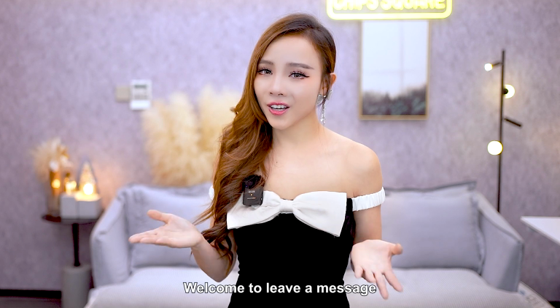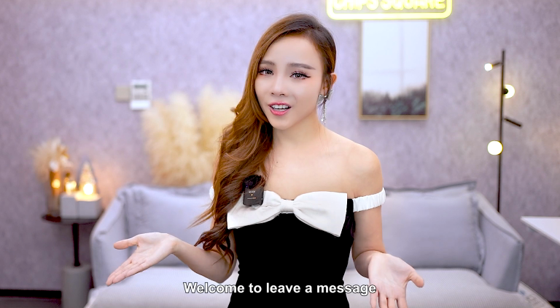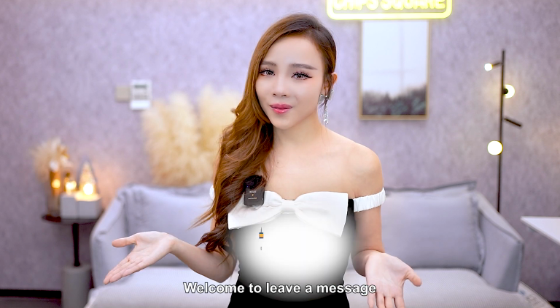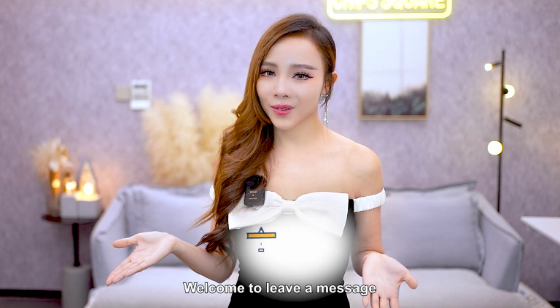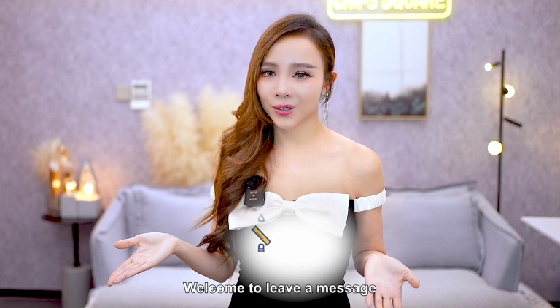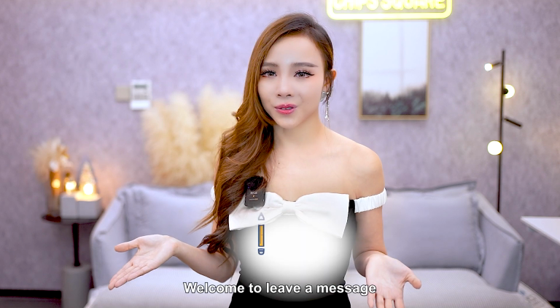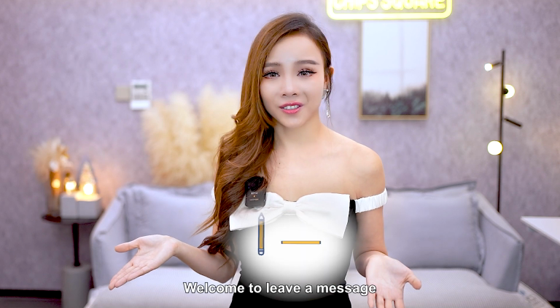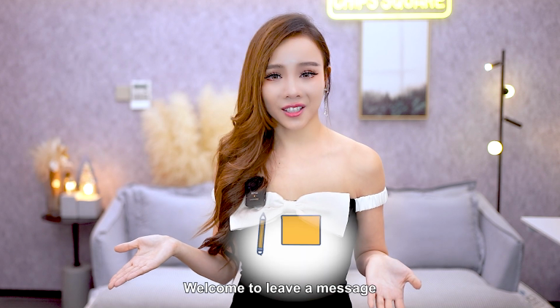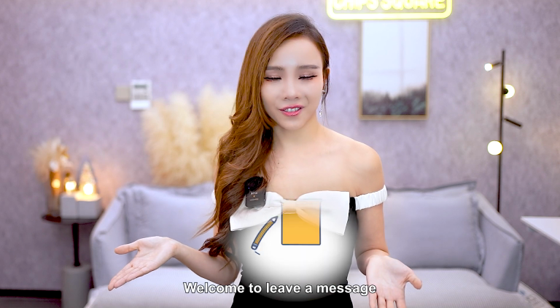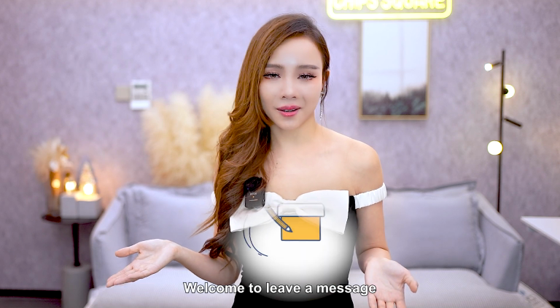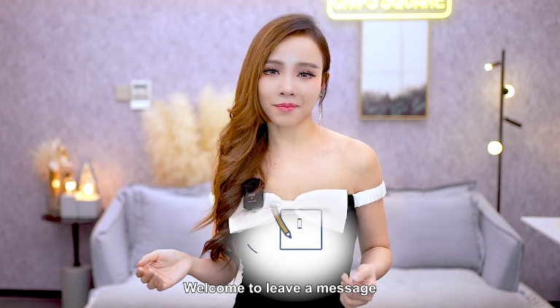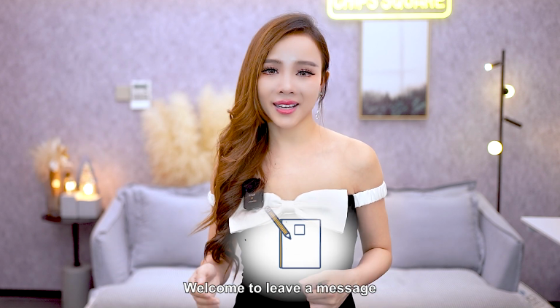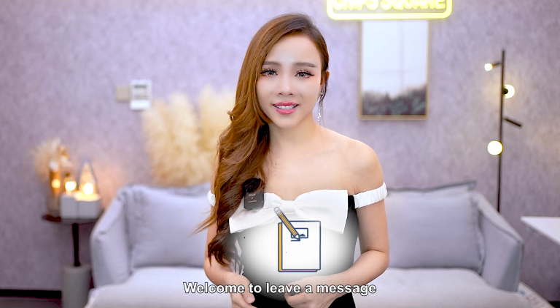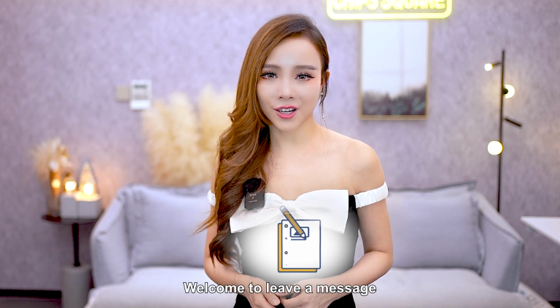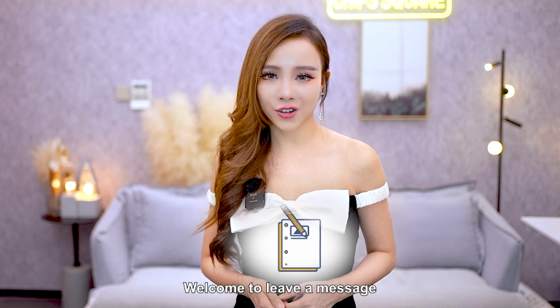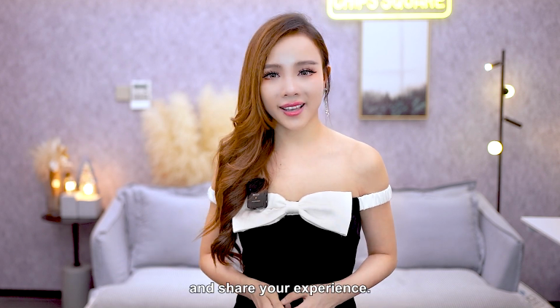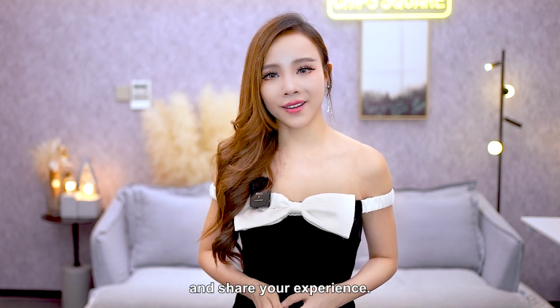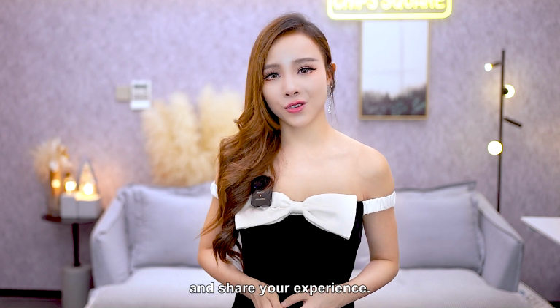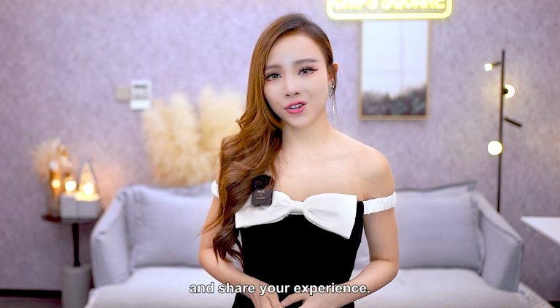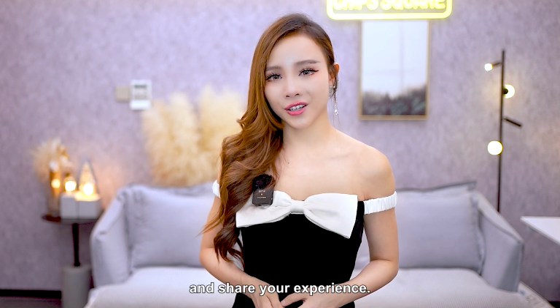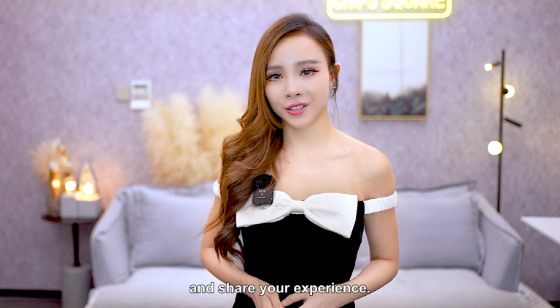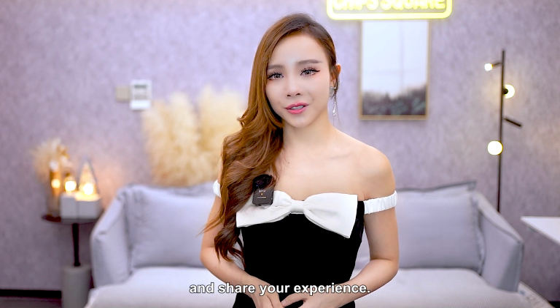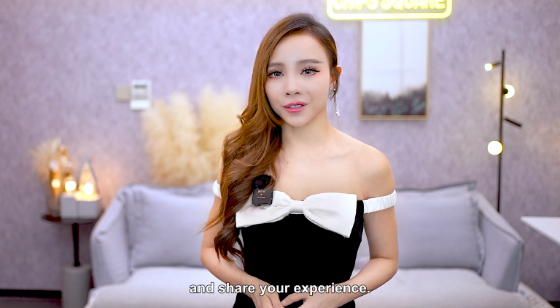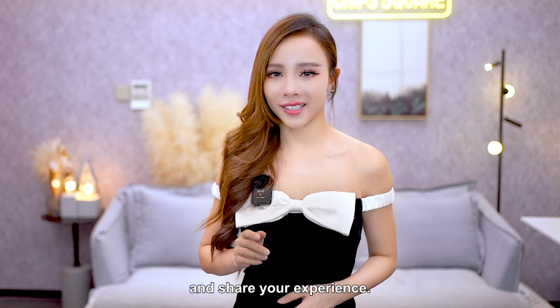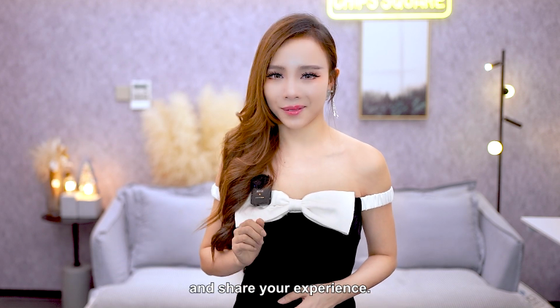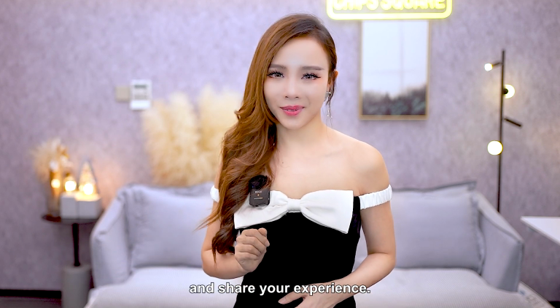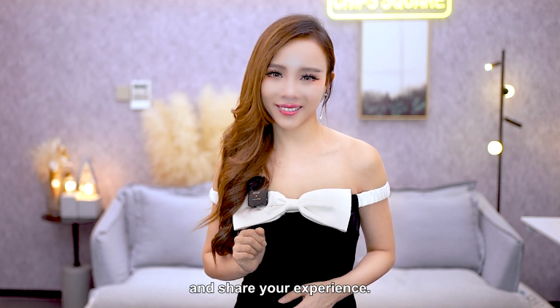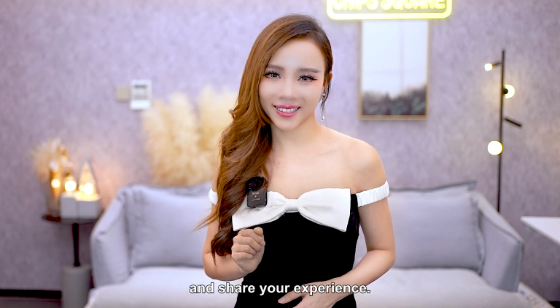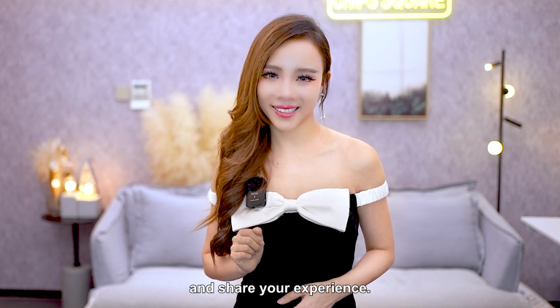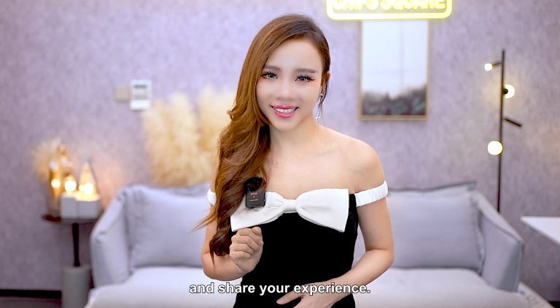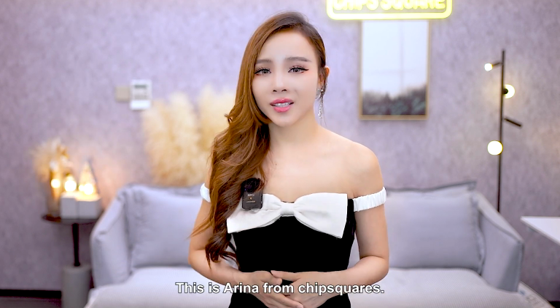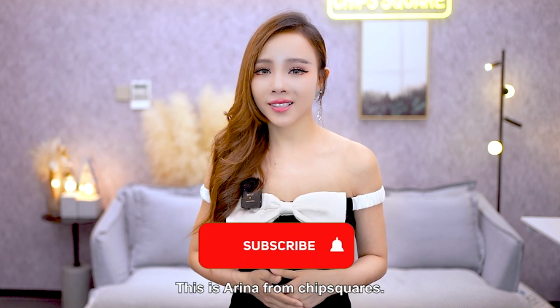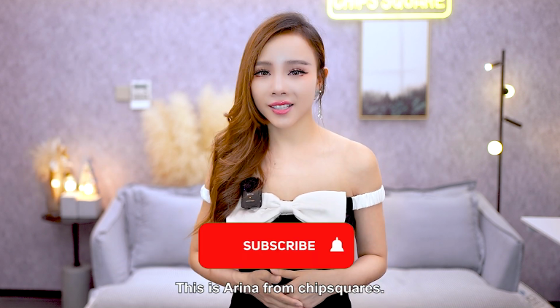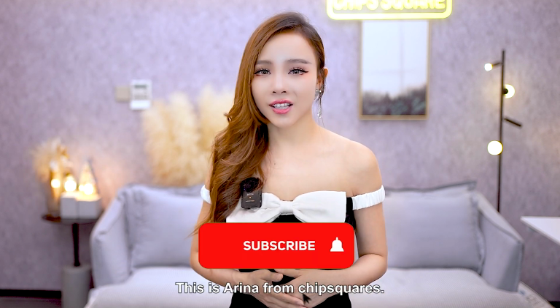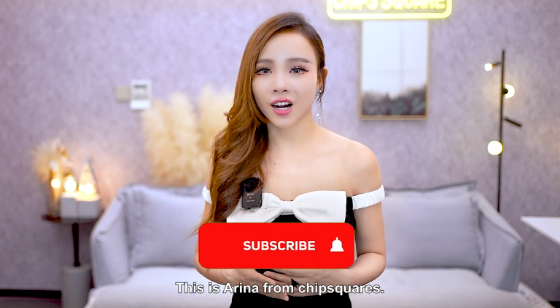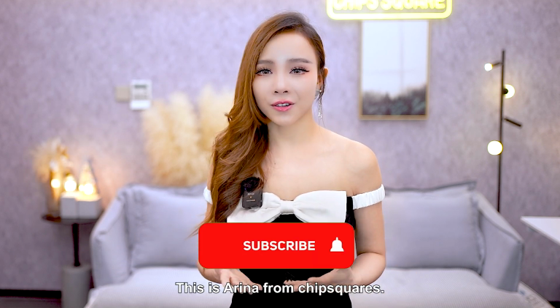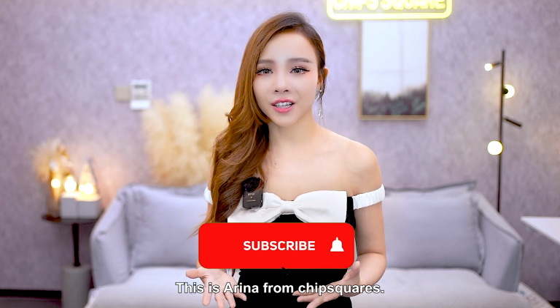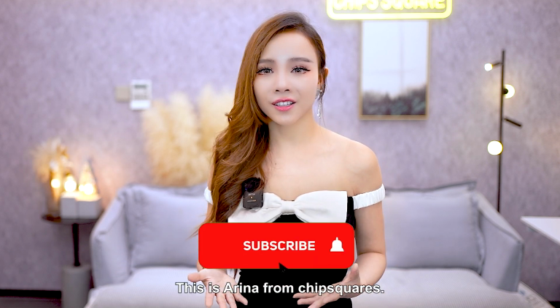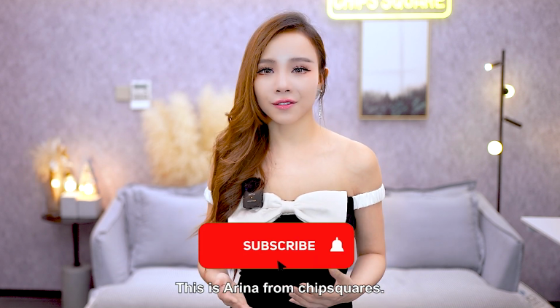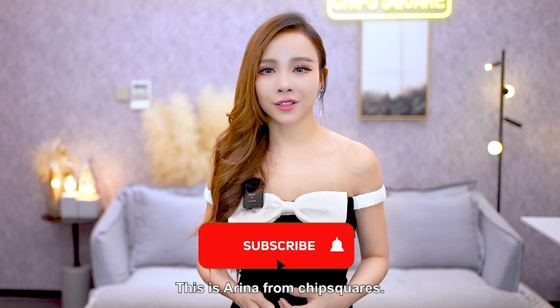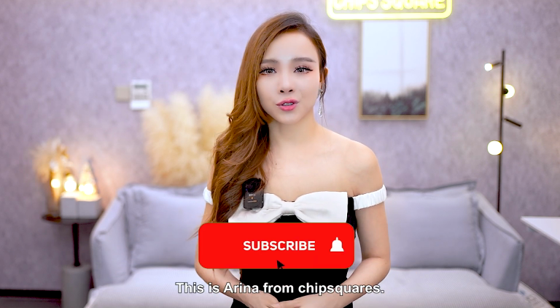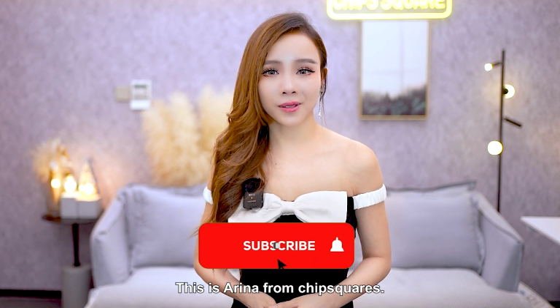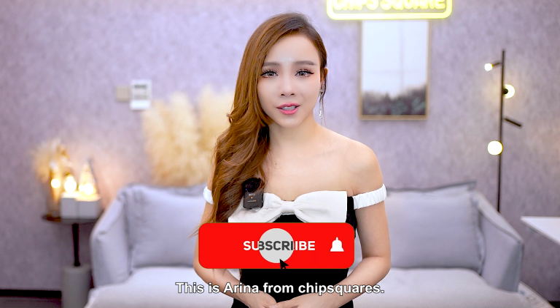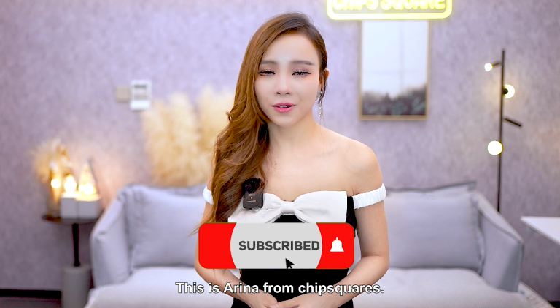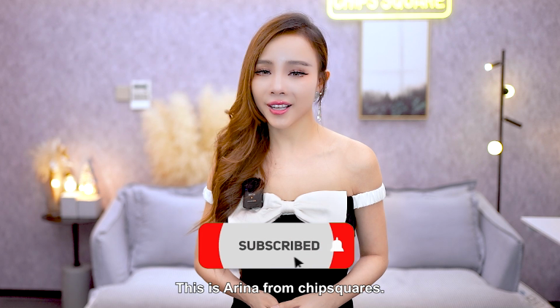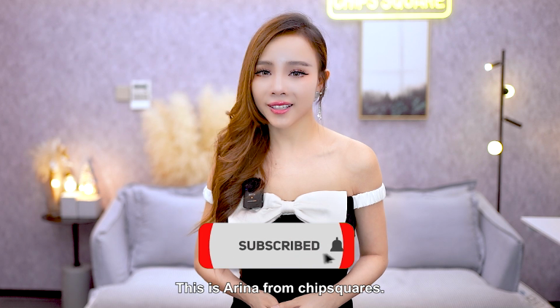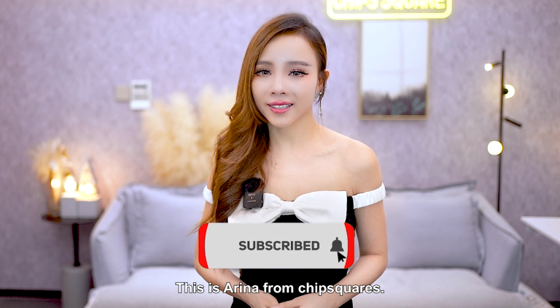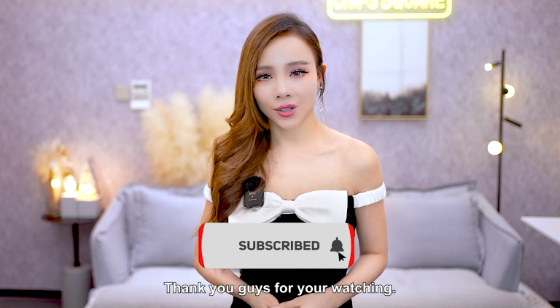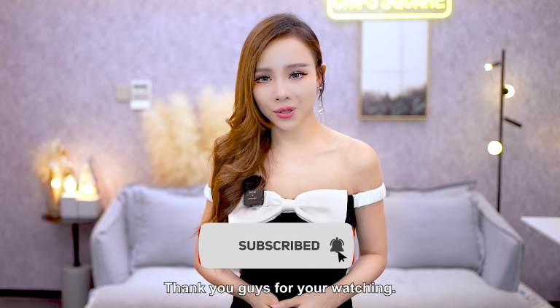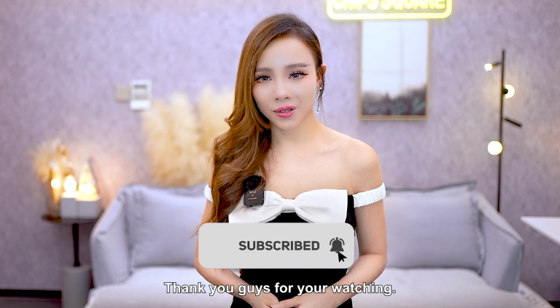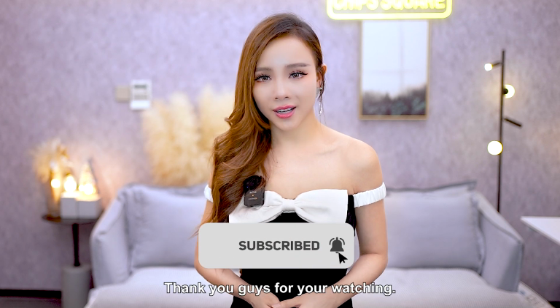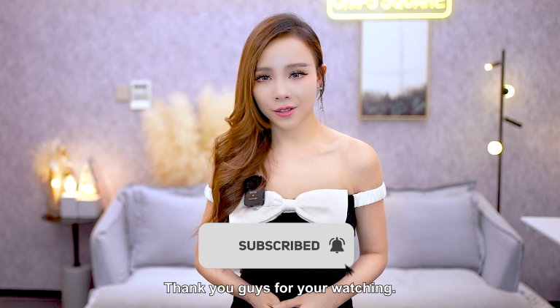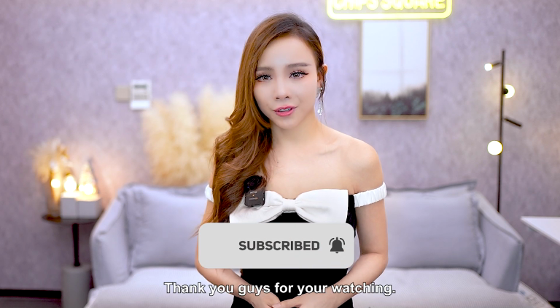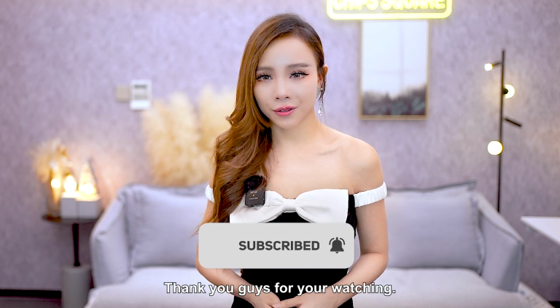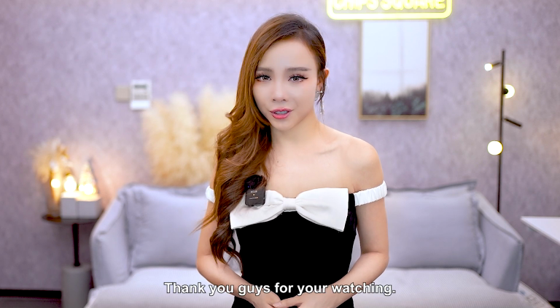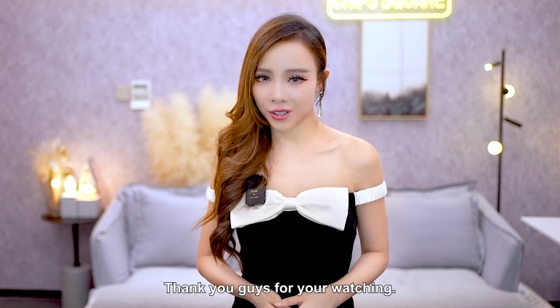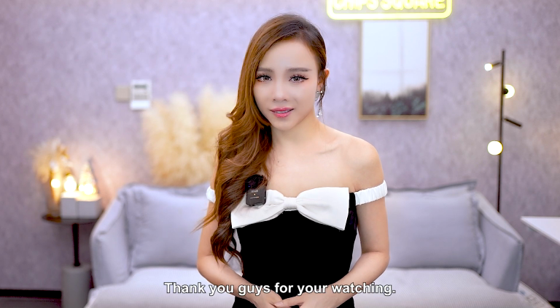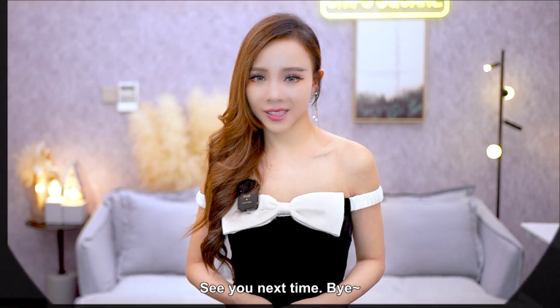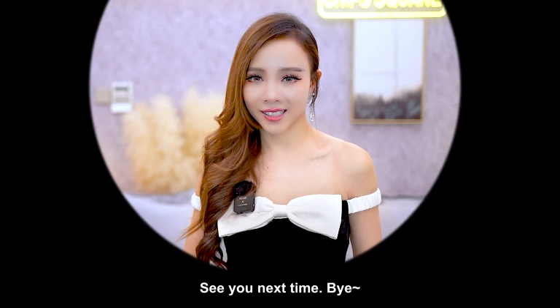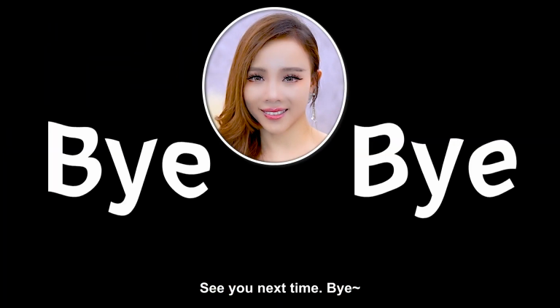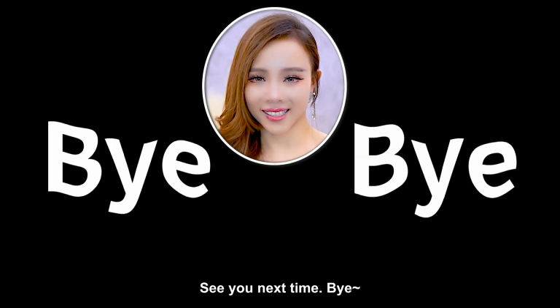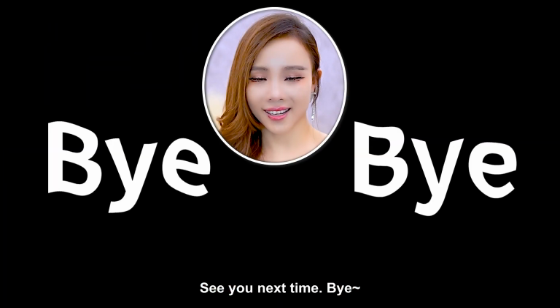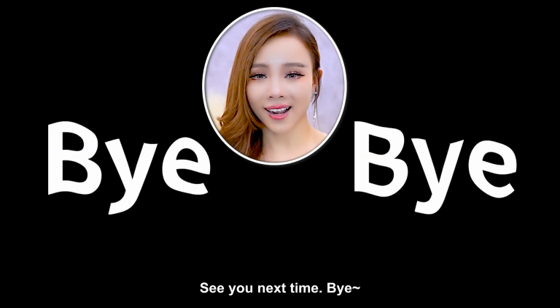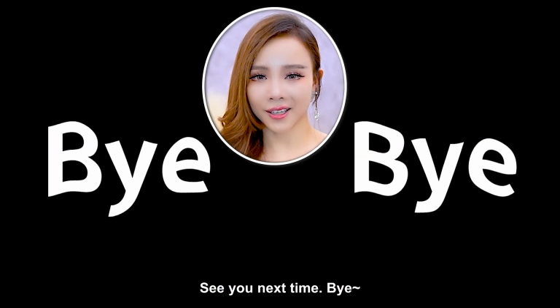Welcome to leave a message and share your experience. This is Arina from 2Squader. Thank you guys for watching. See you next time.